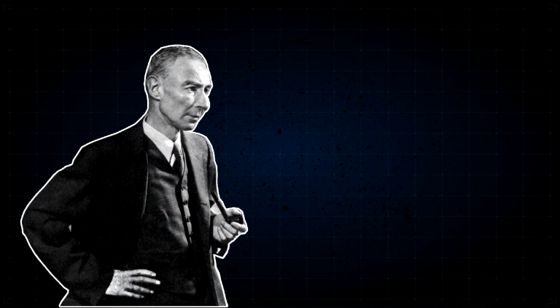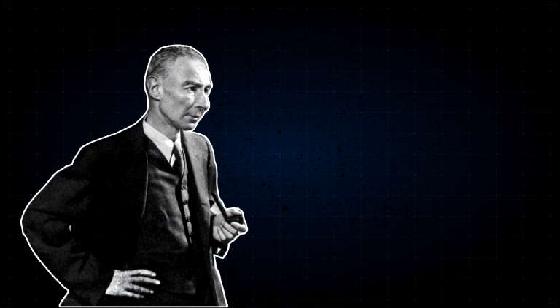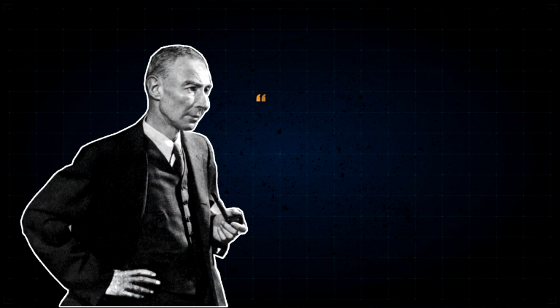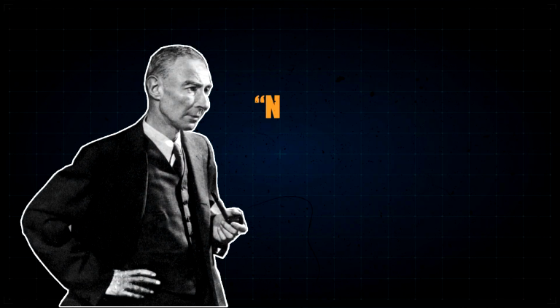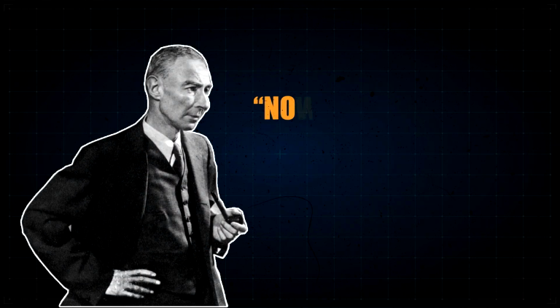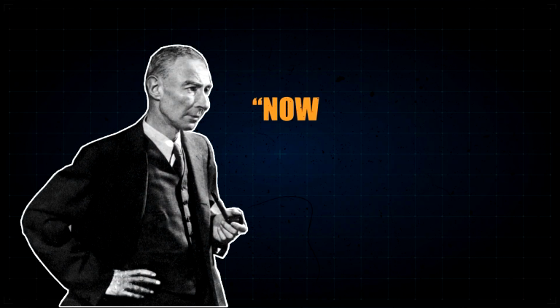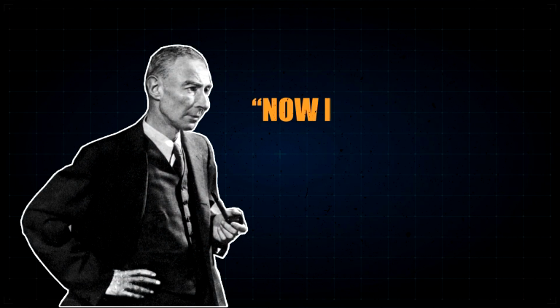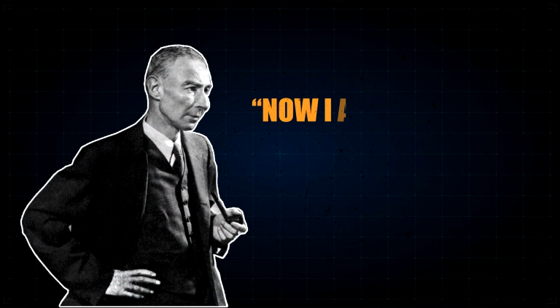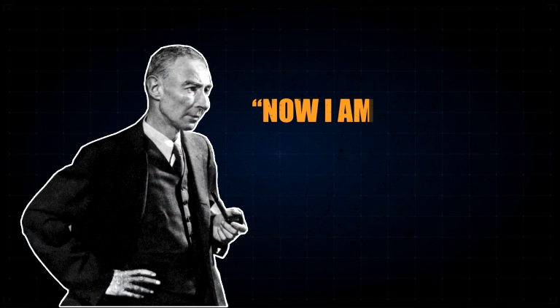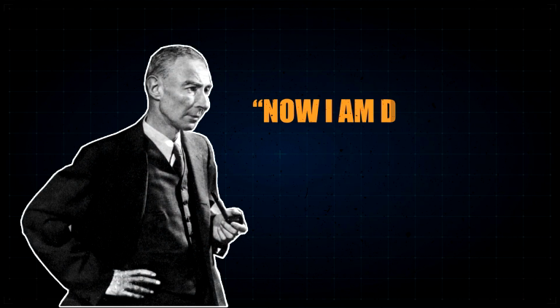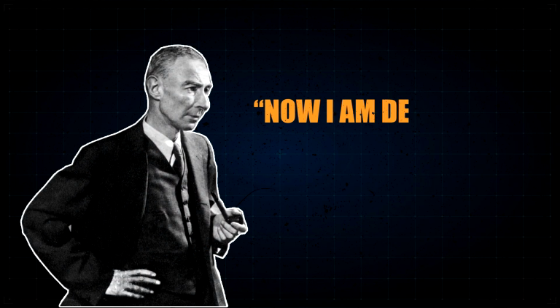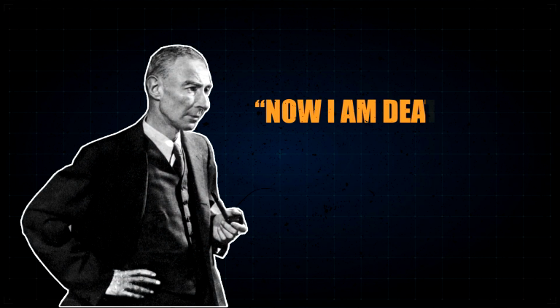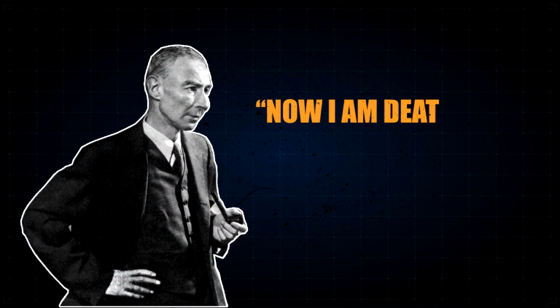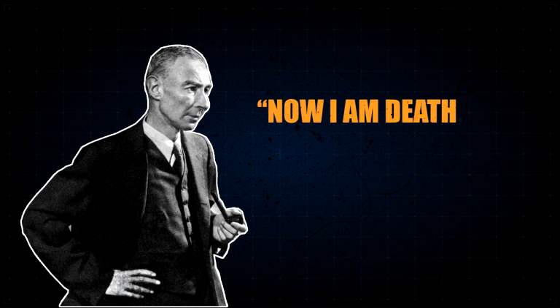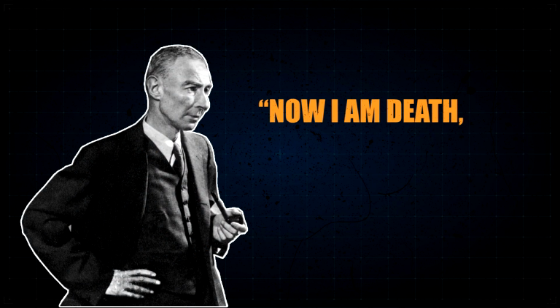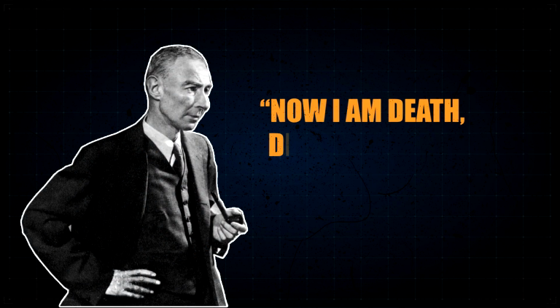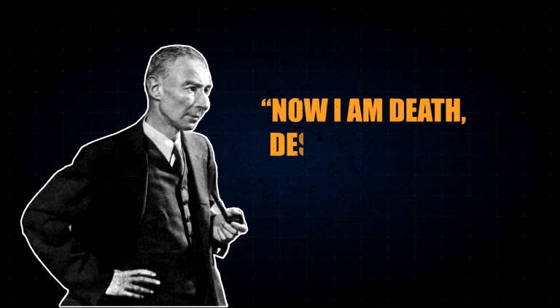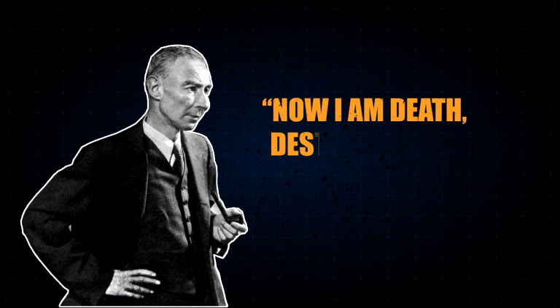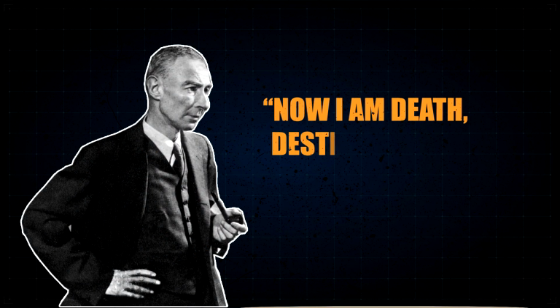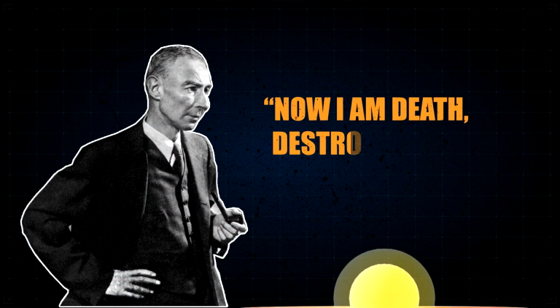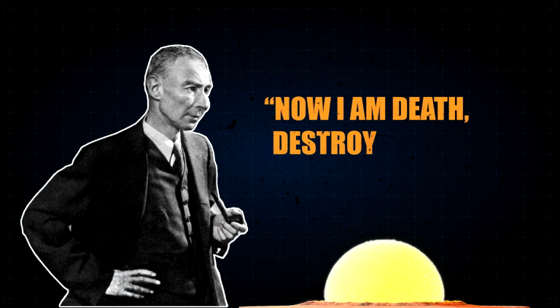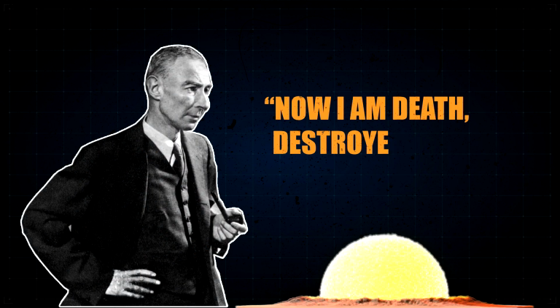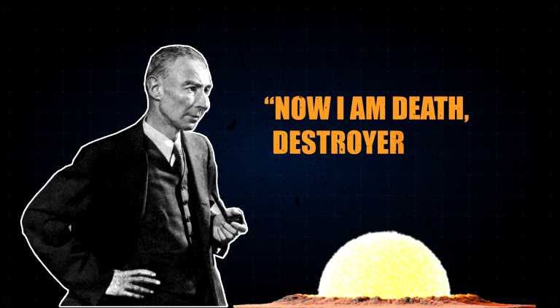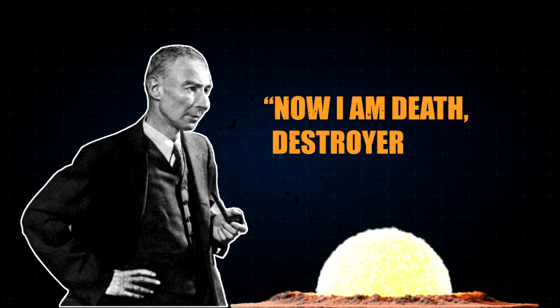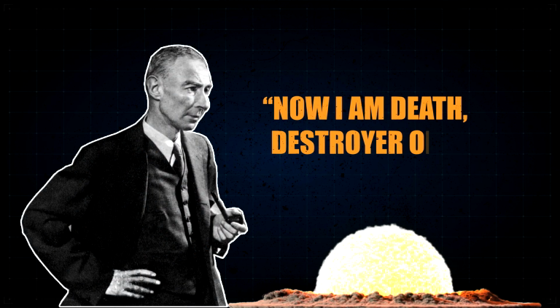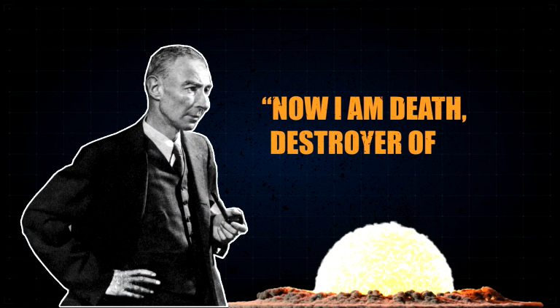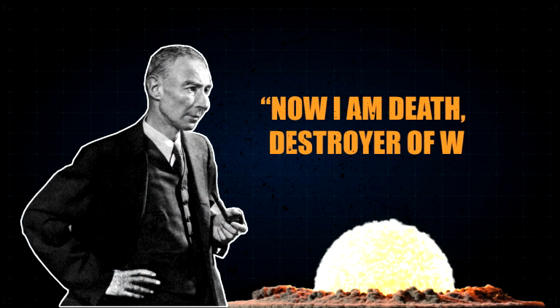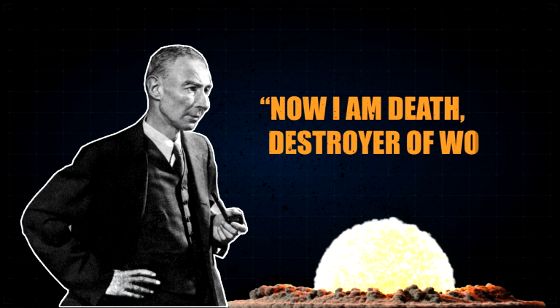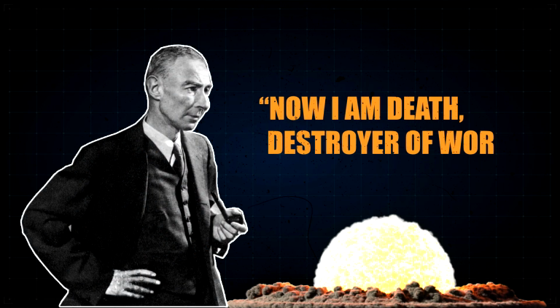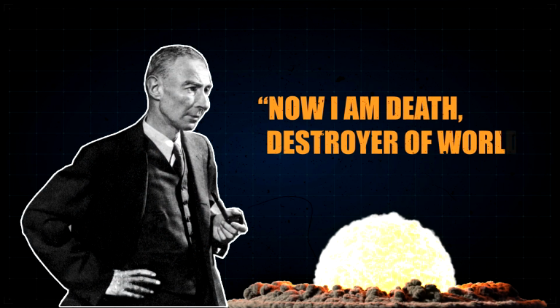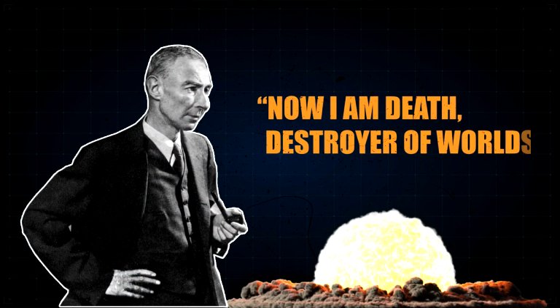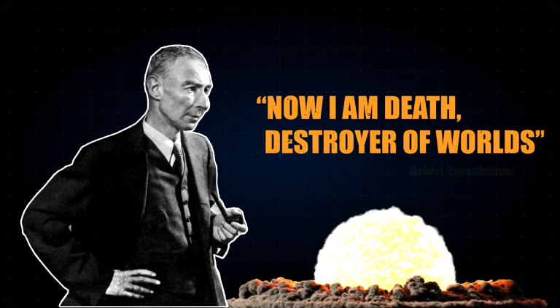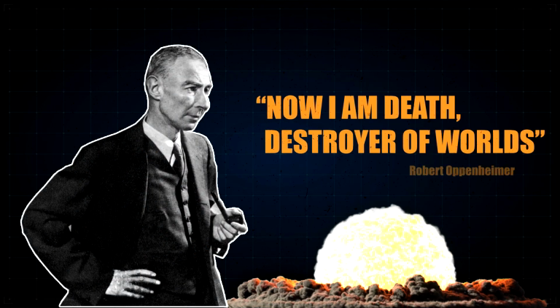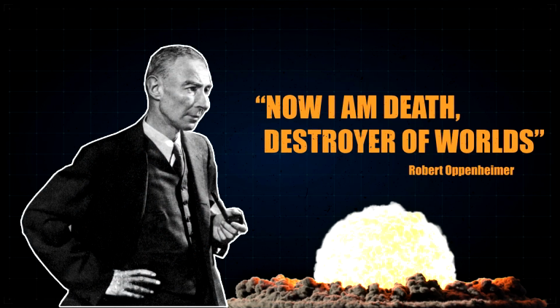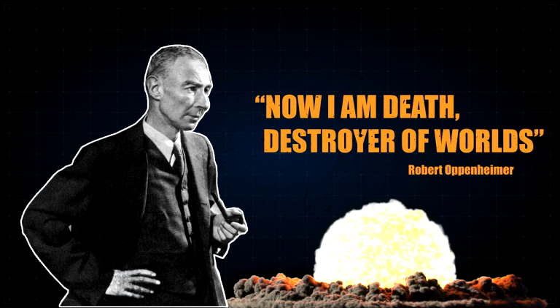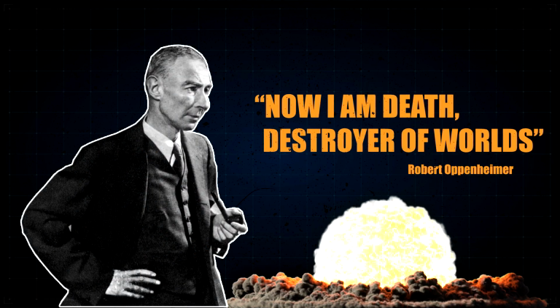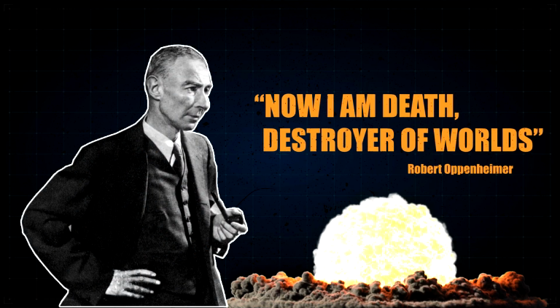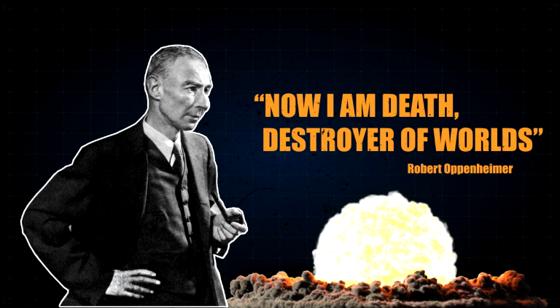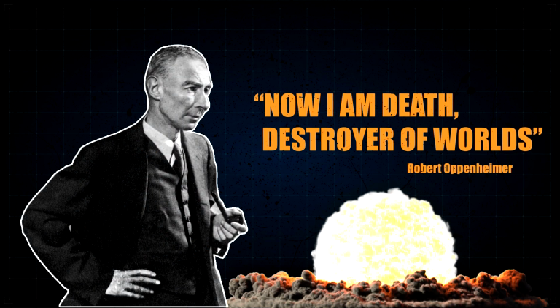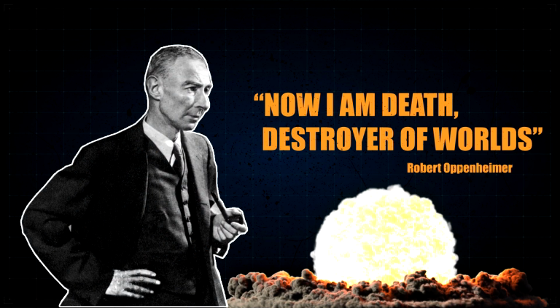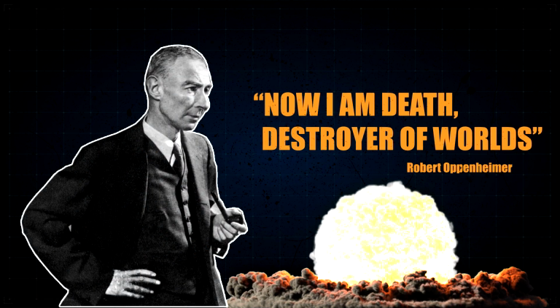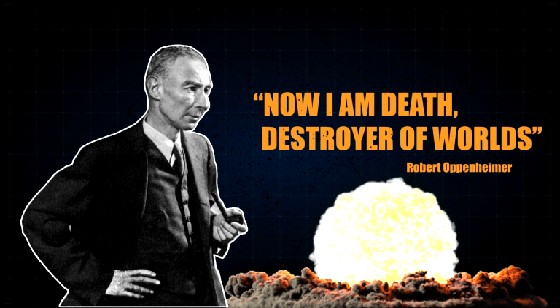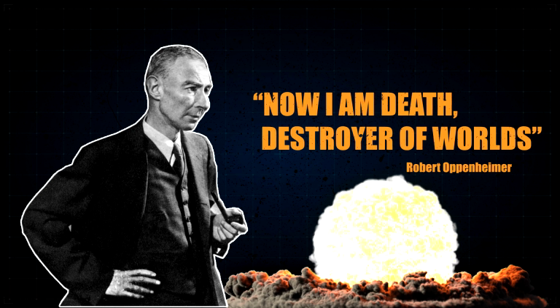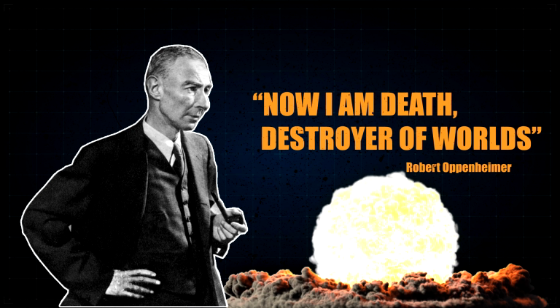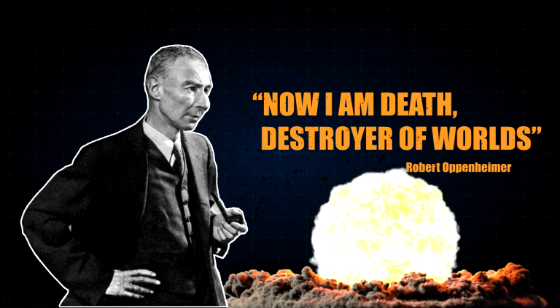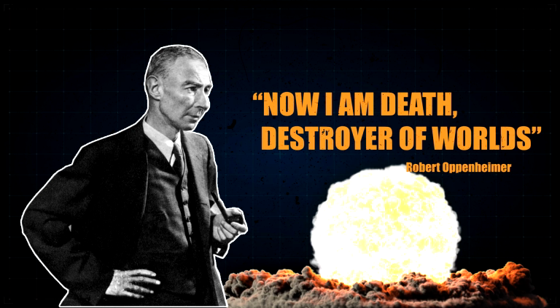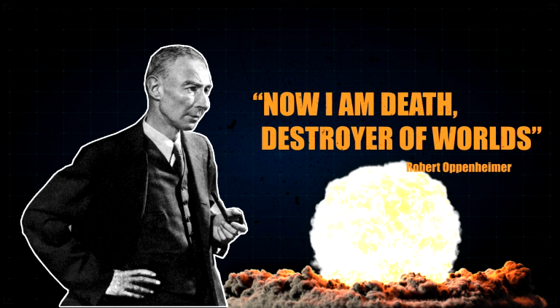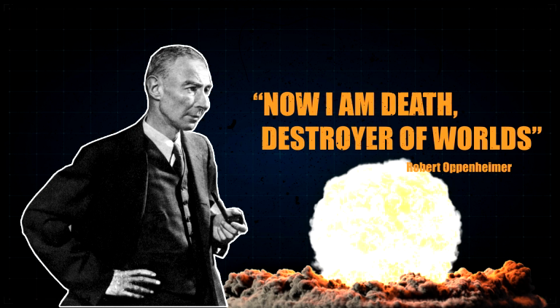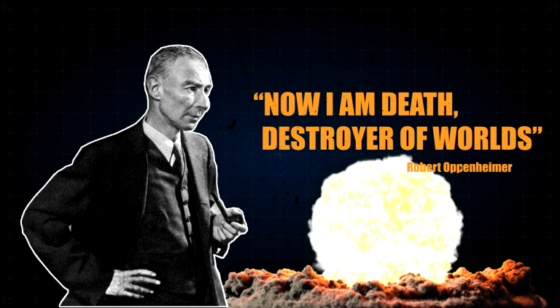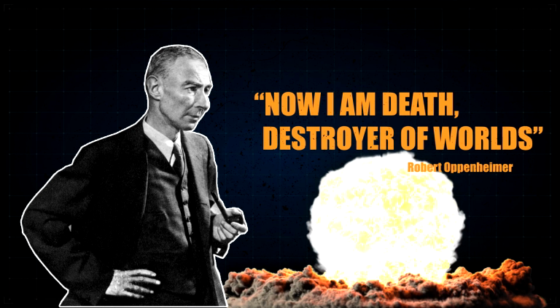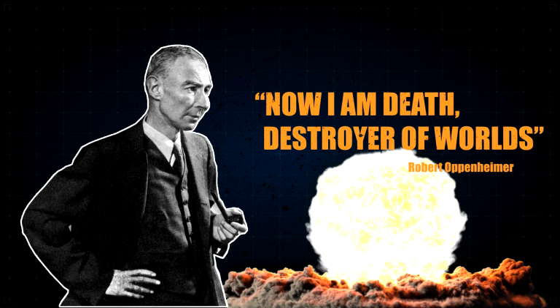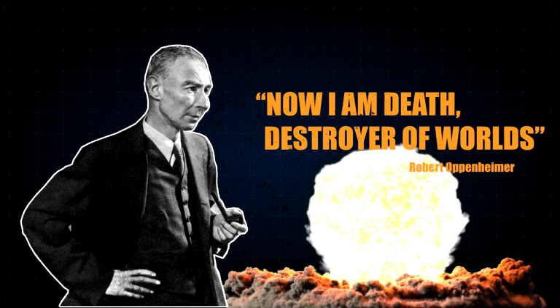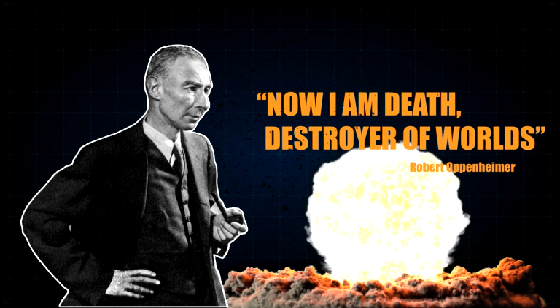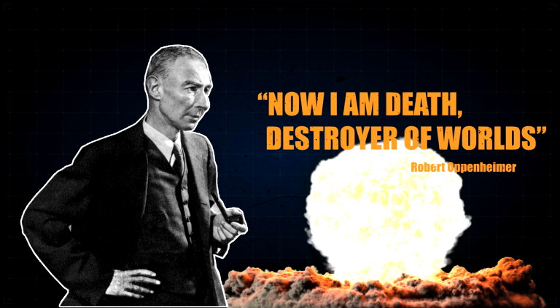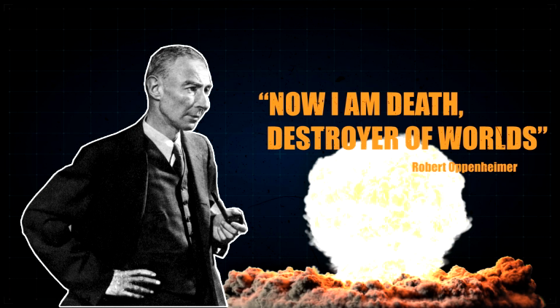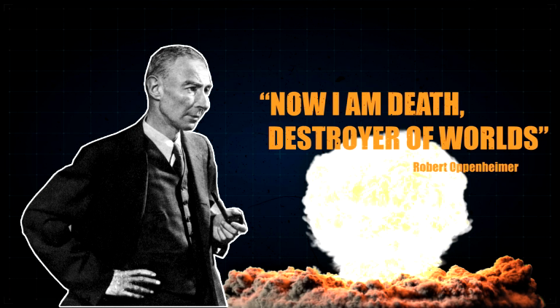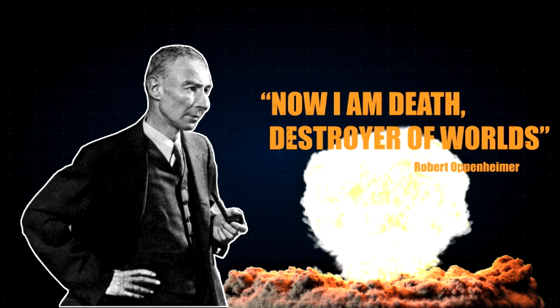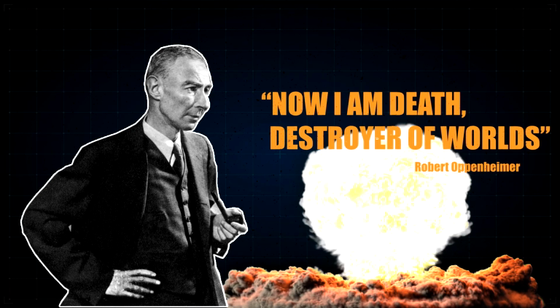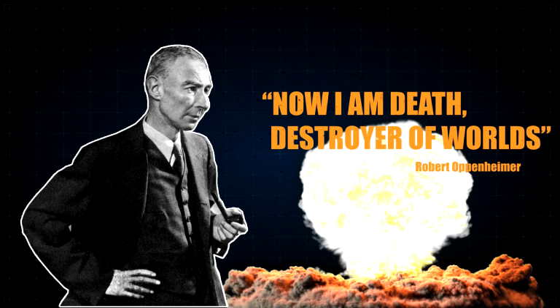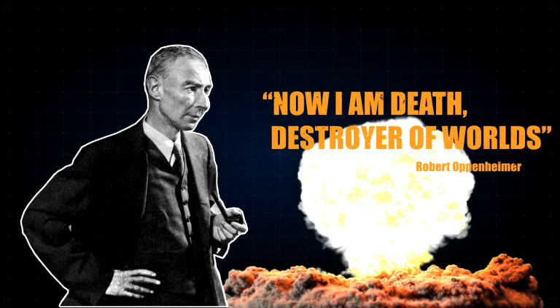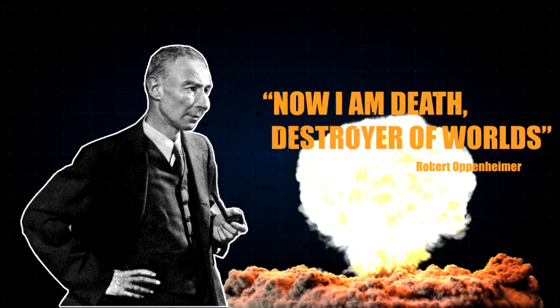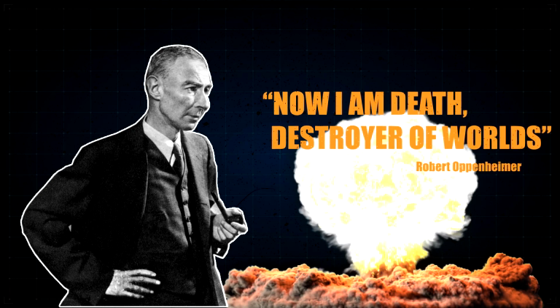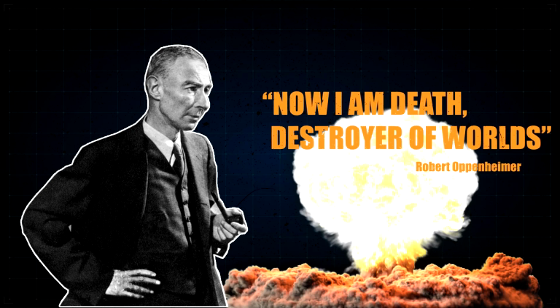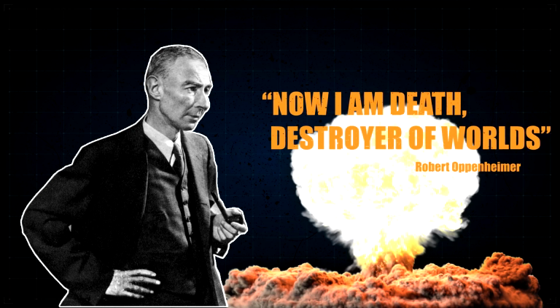J. Robert Oppenheimer once famously said, 'Now I am death, destroyer of worlds.' And he was right. But why?